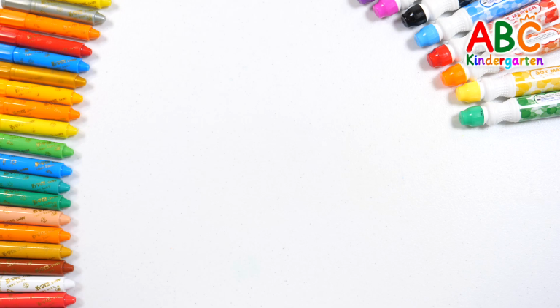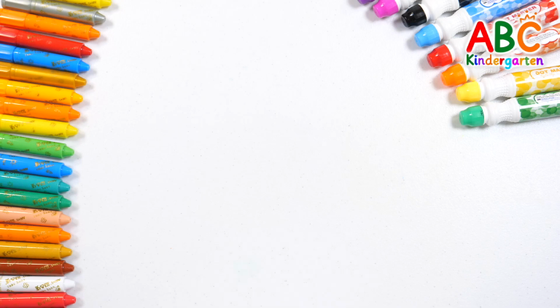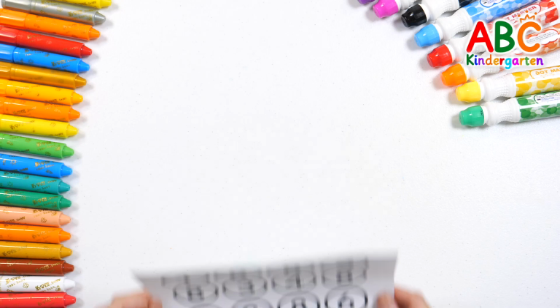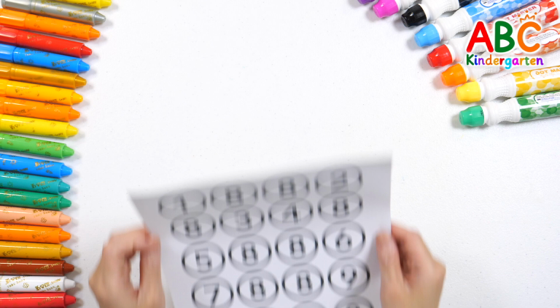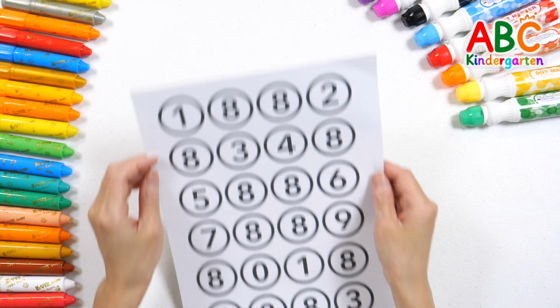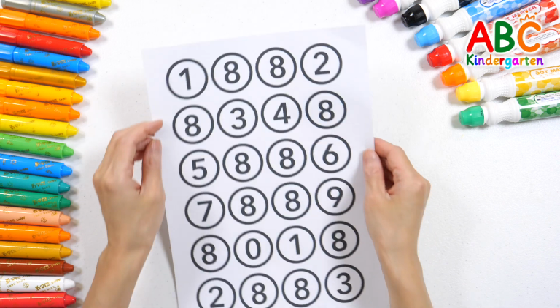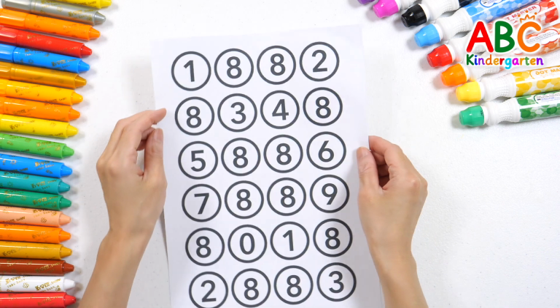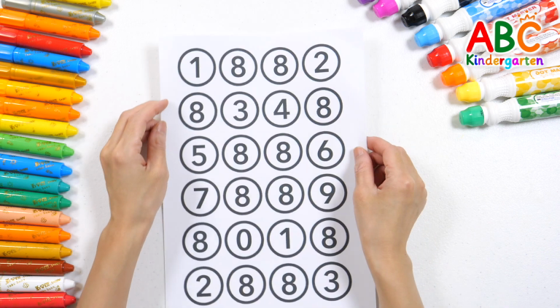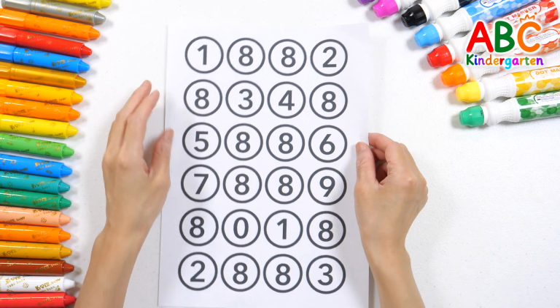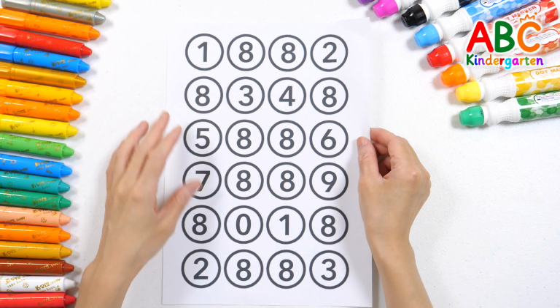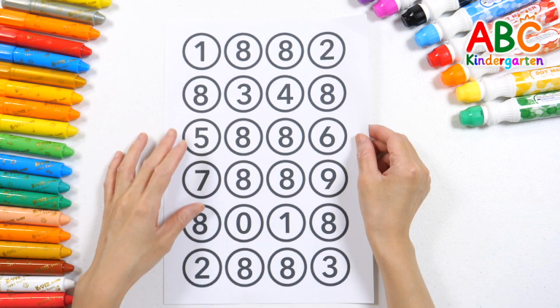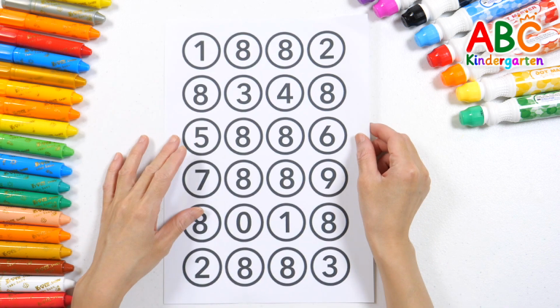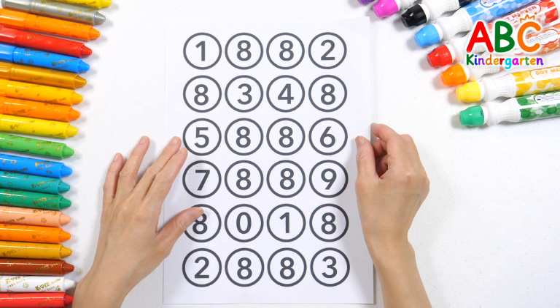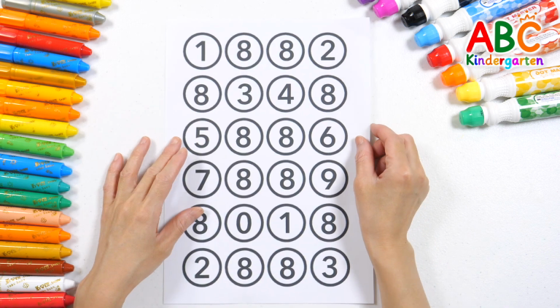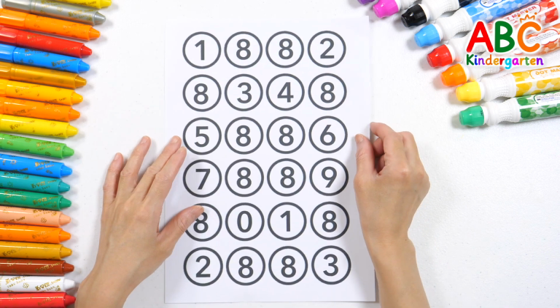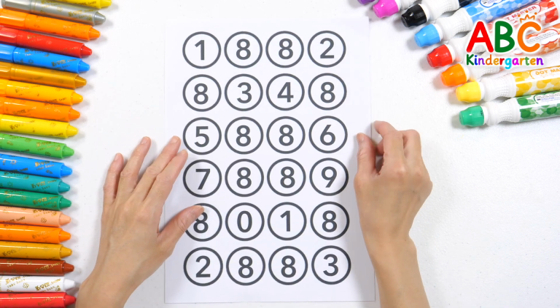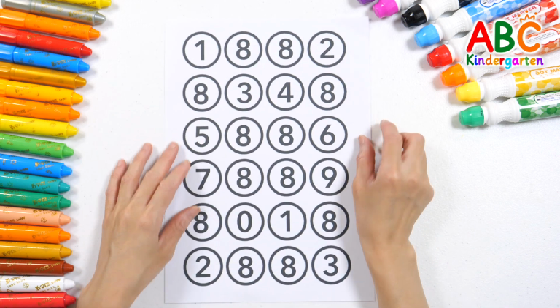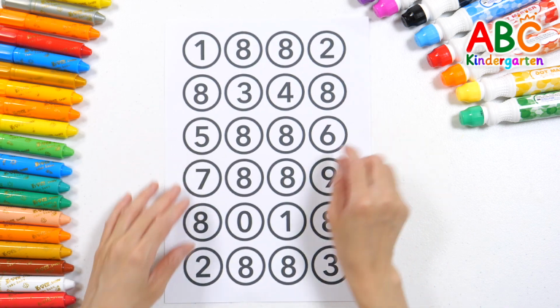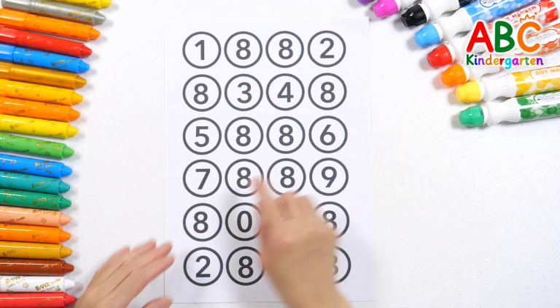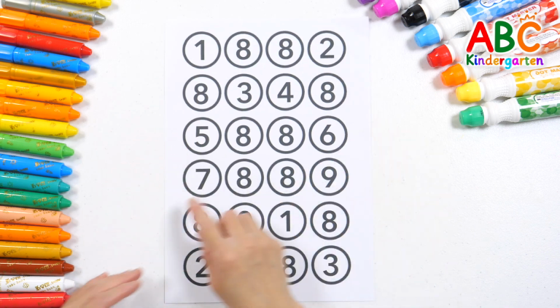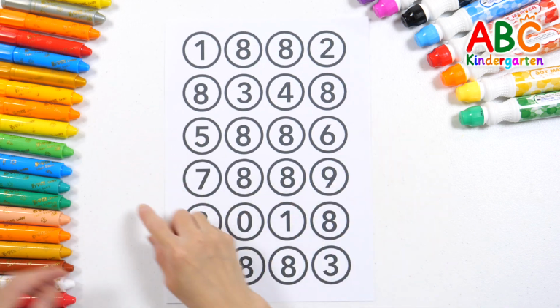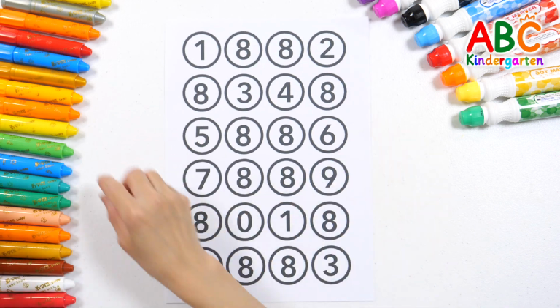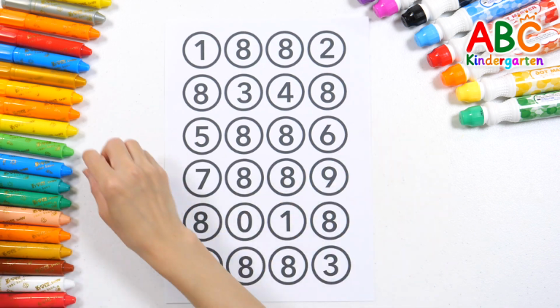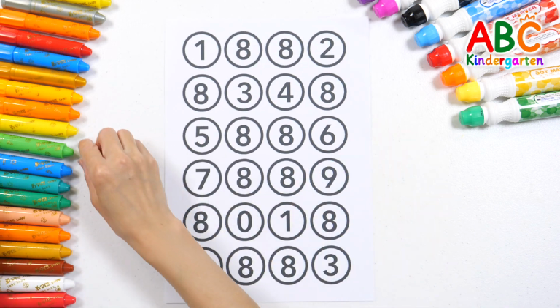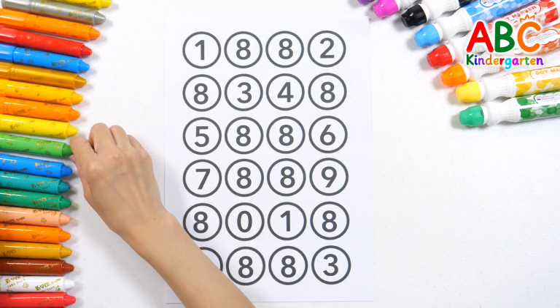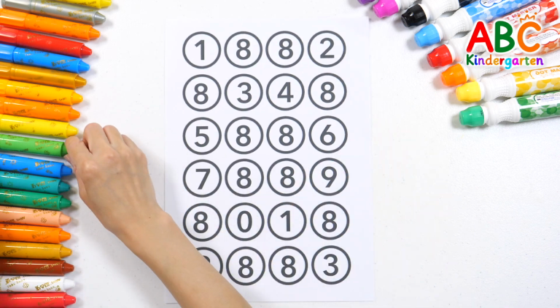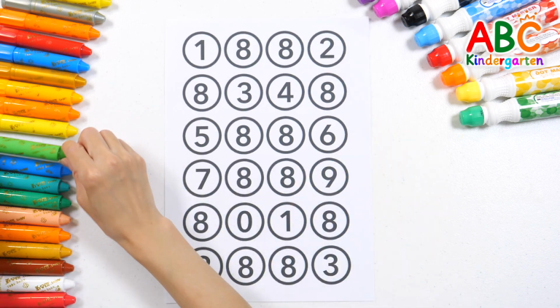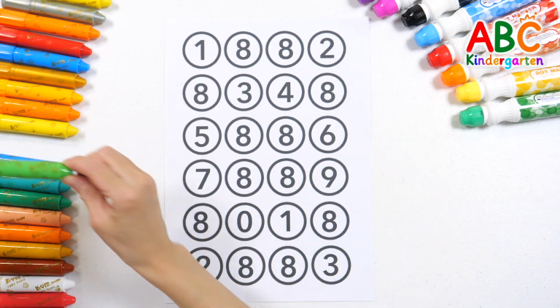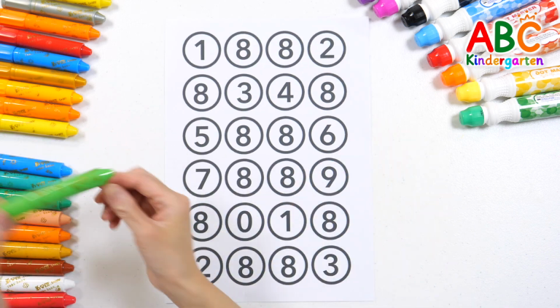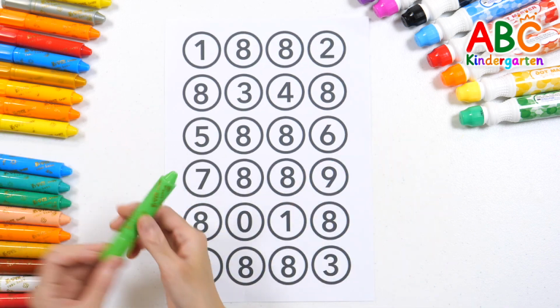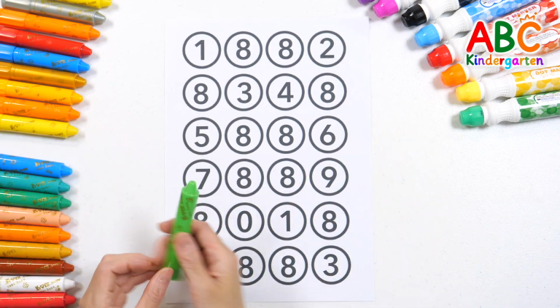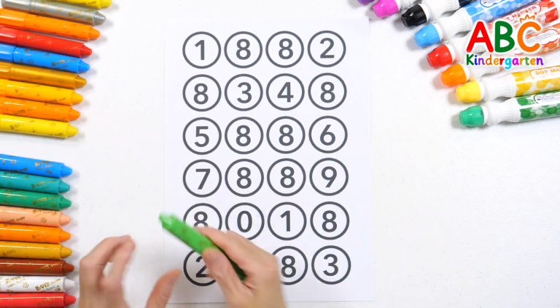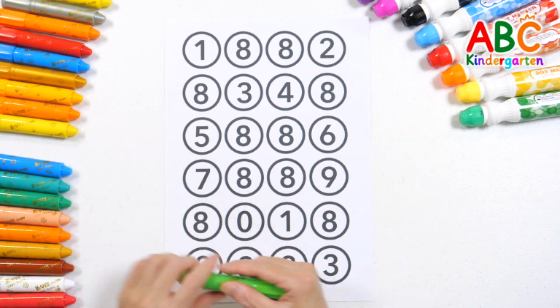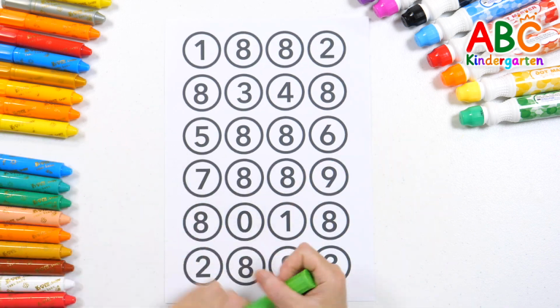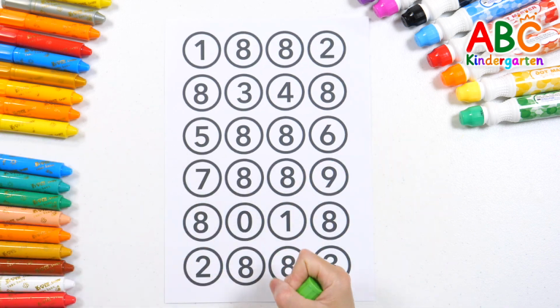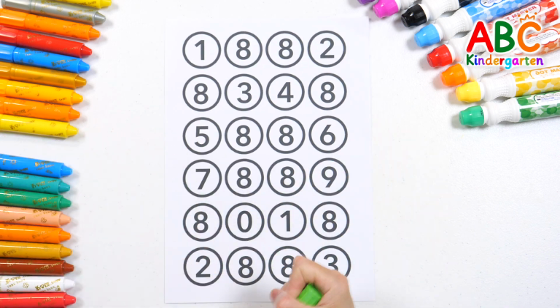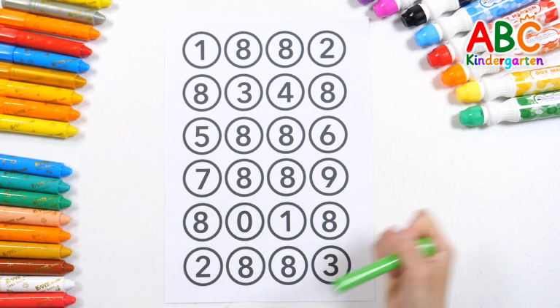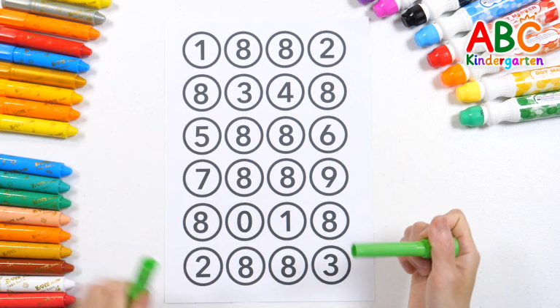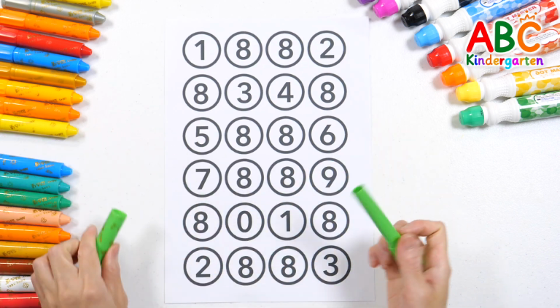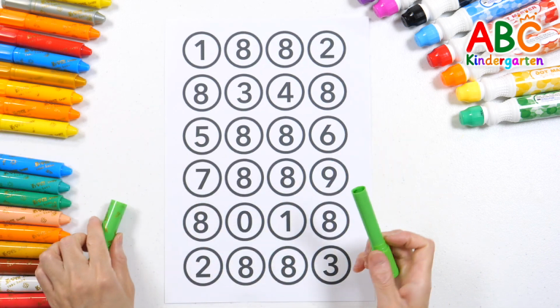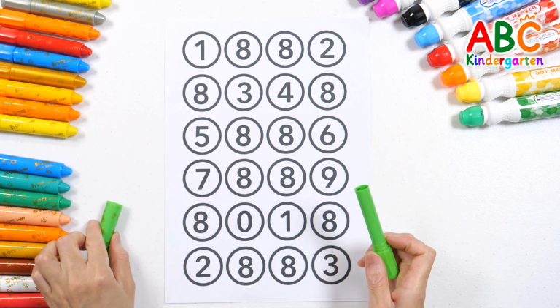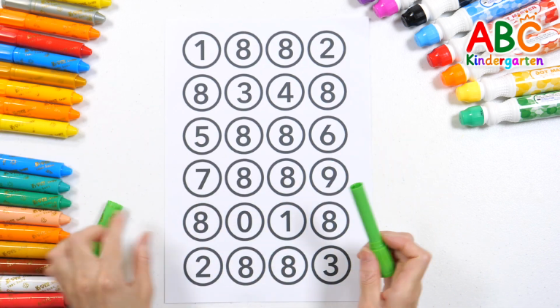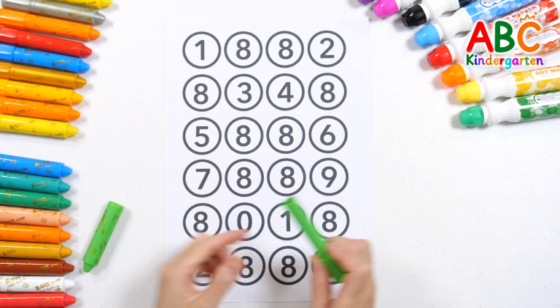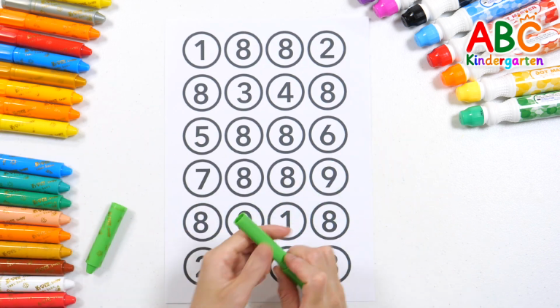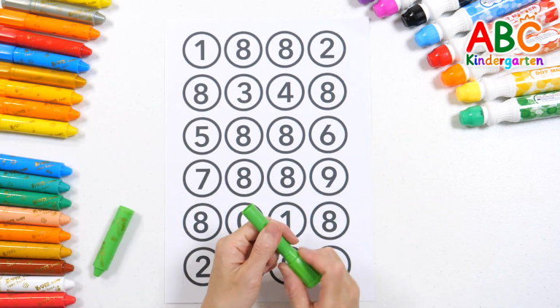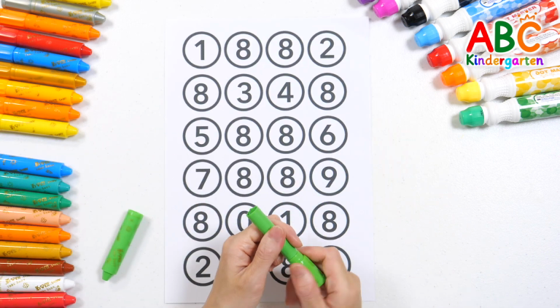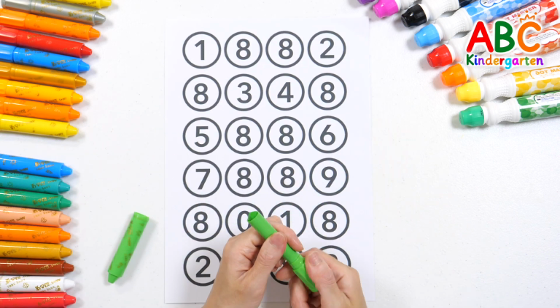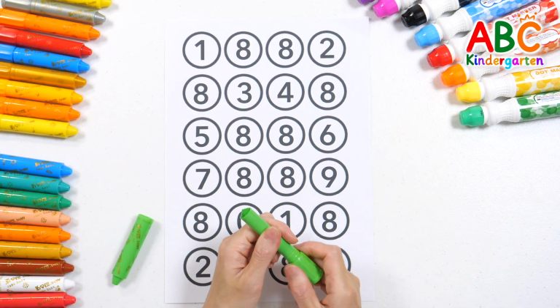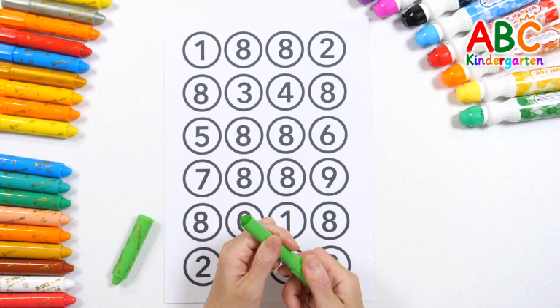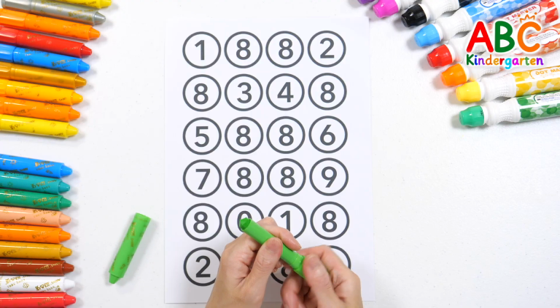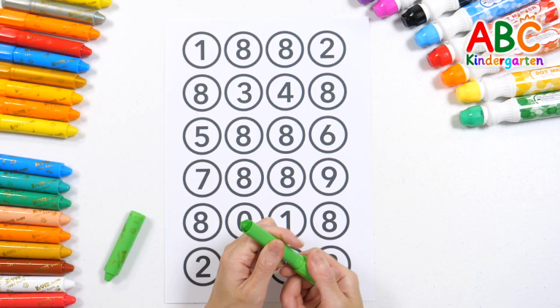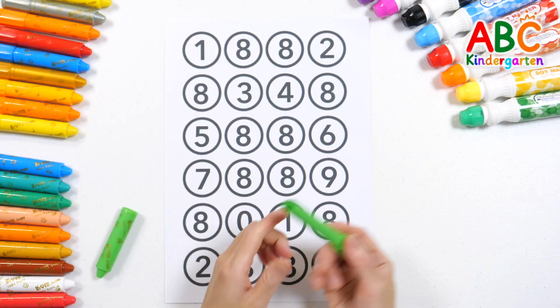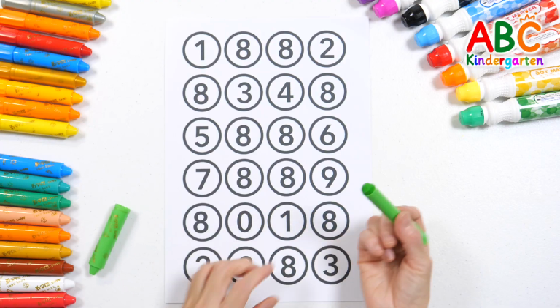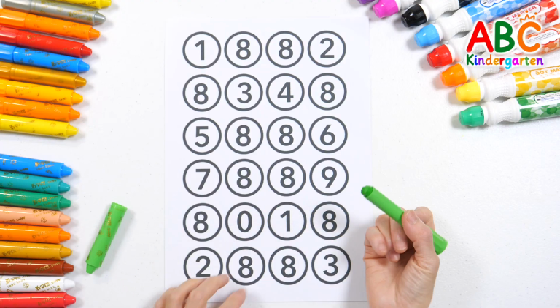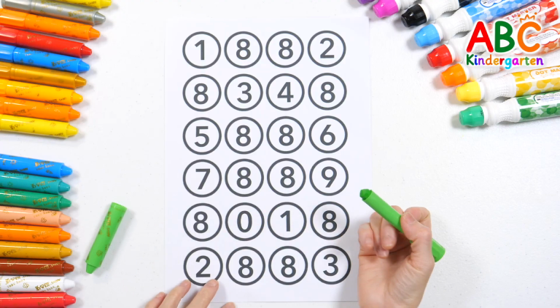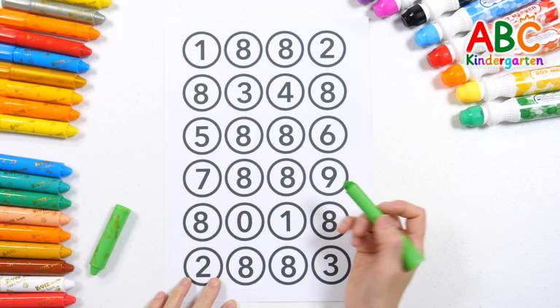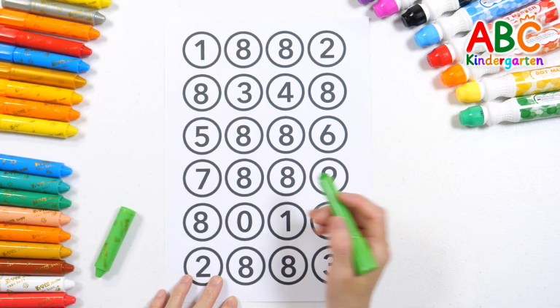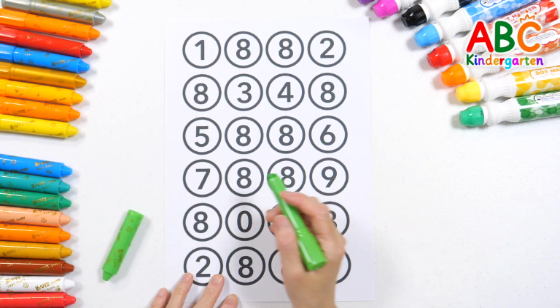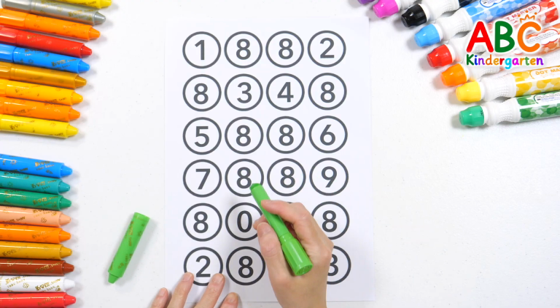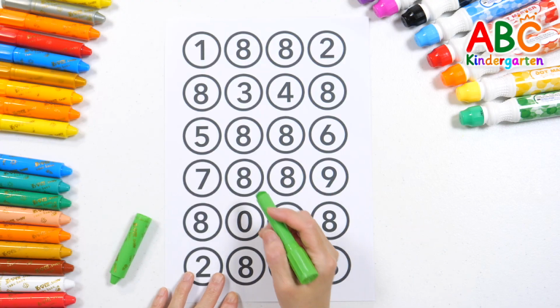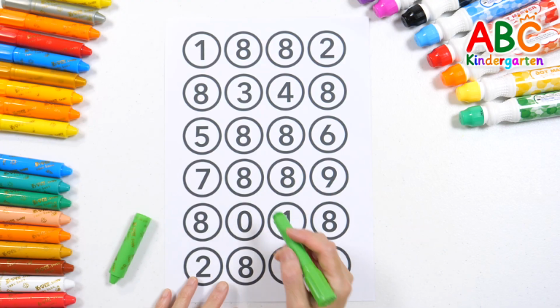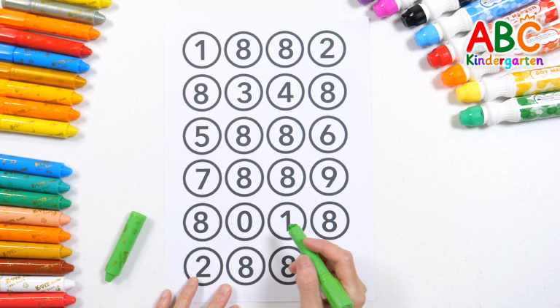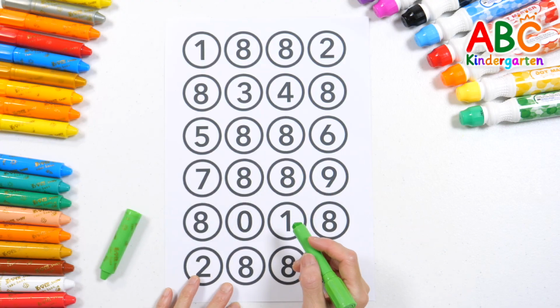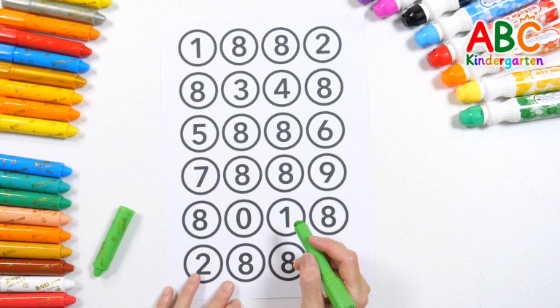There are many numbers written on it. Can we find the number eight and color it with a light green crayon?